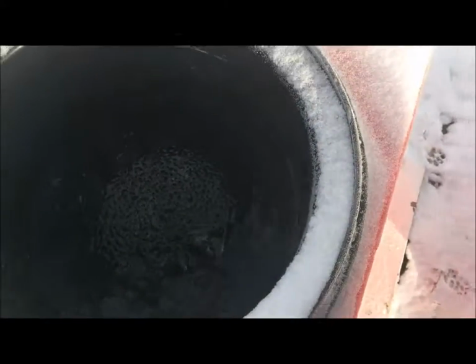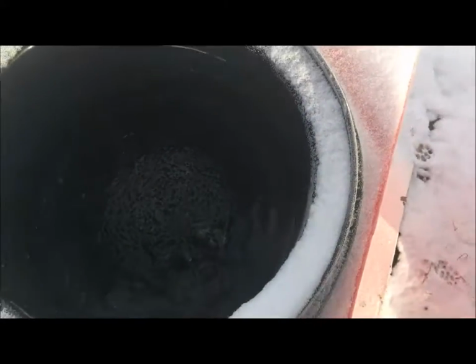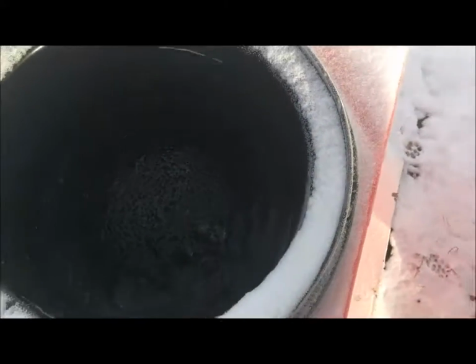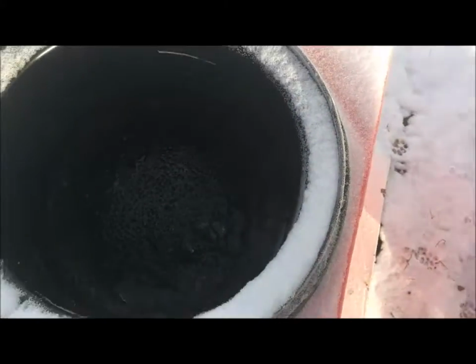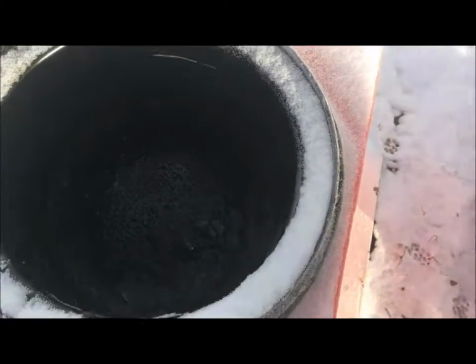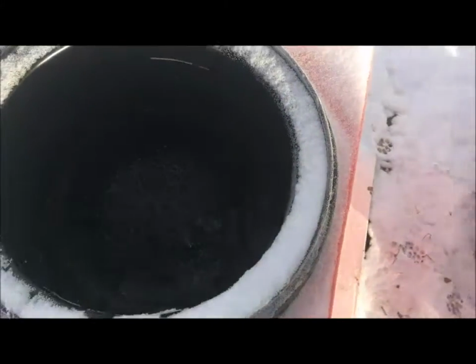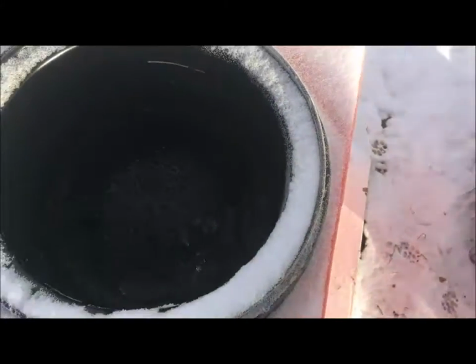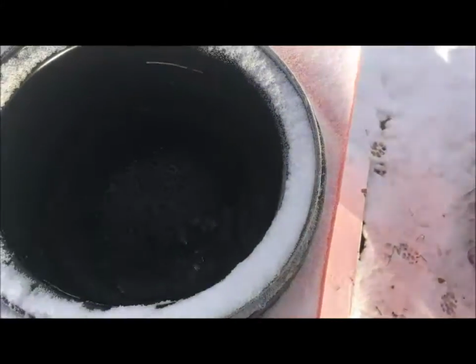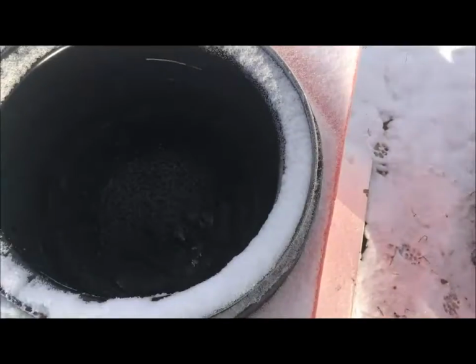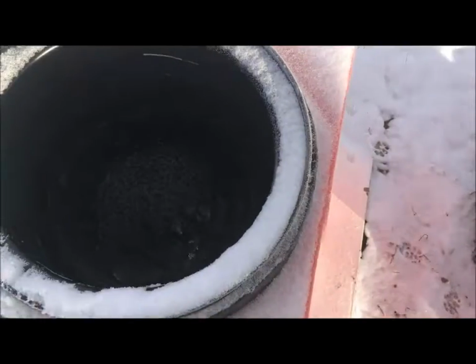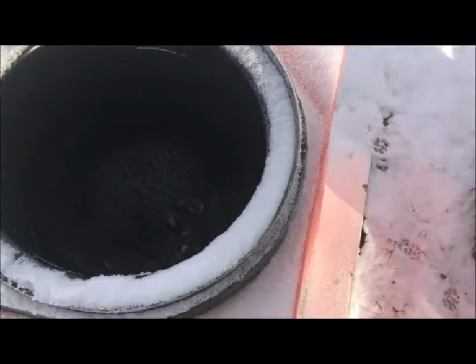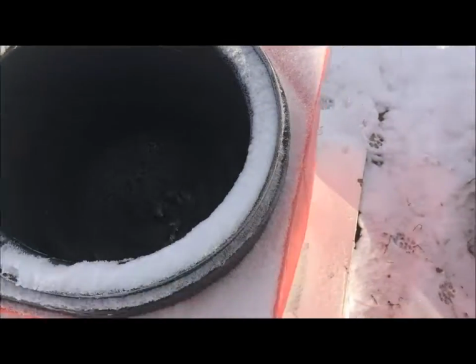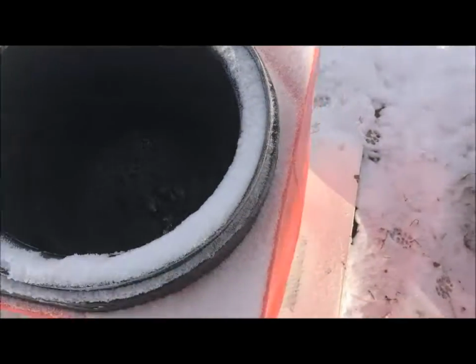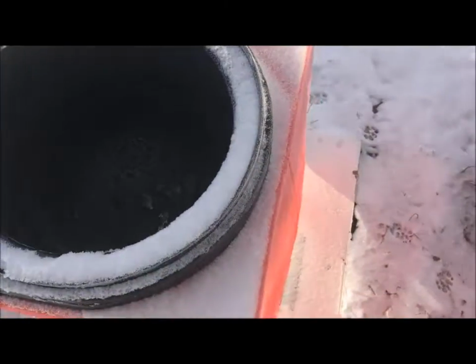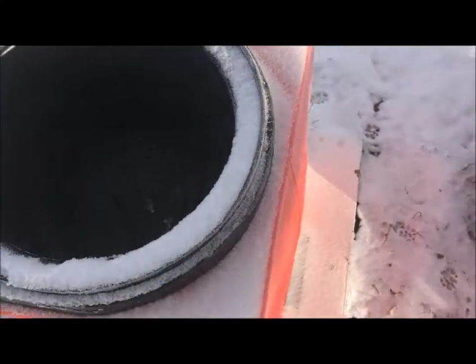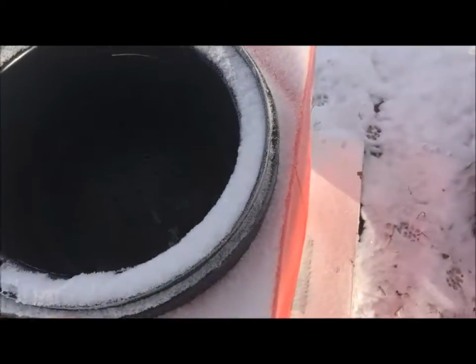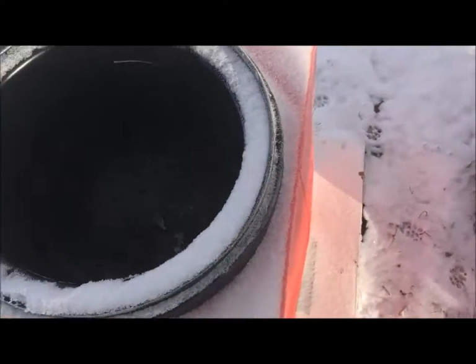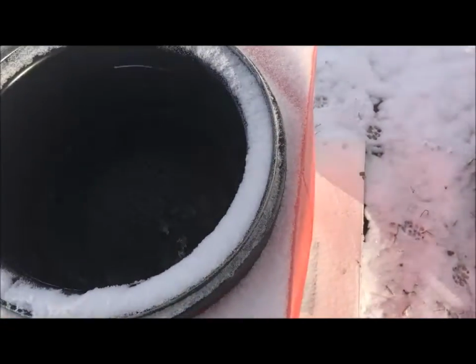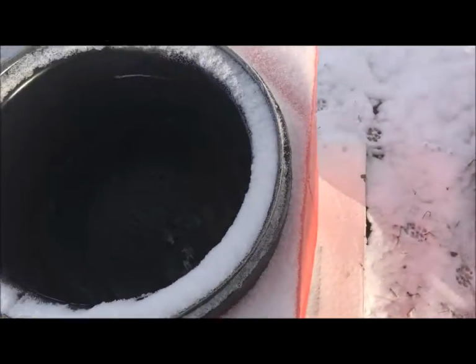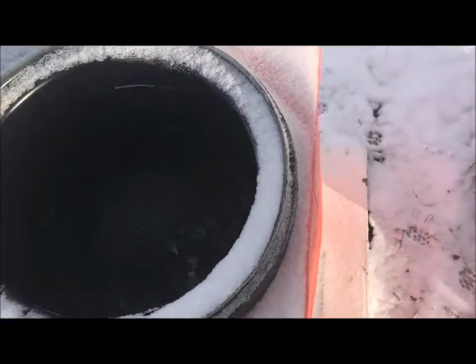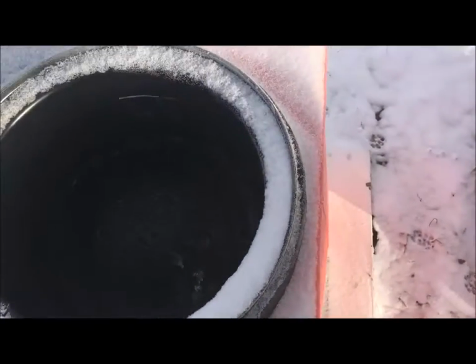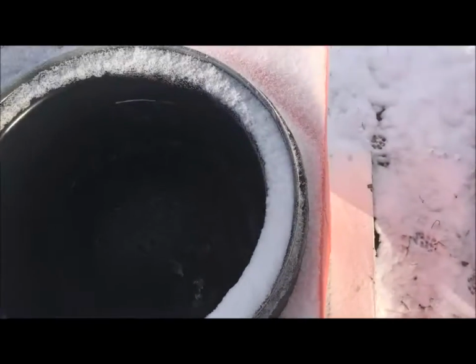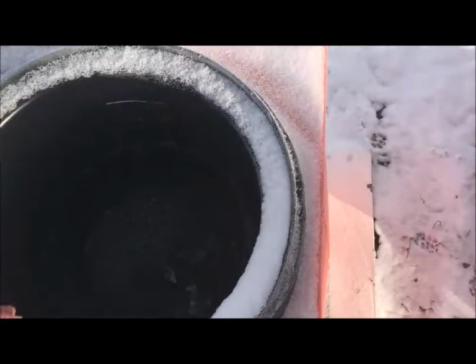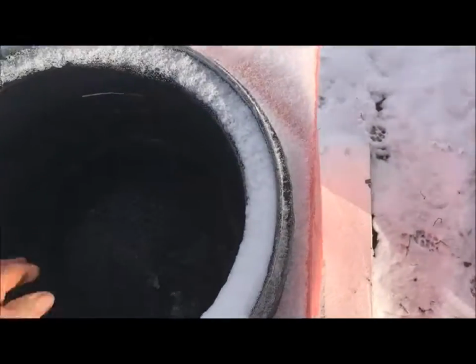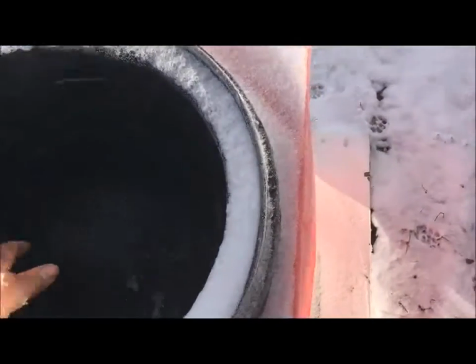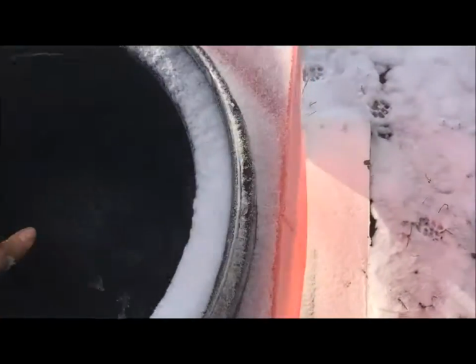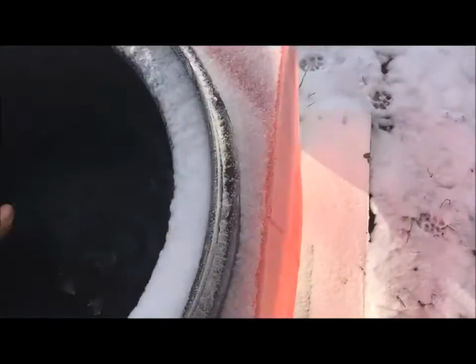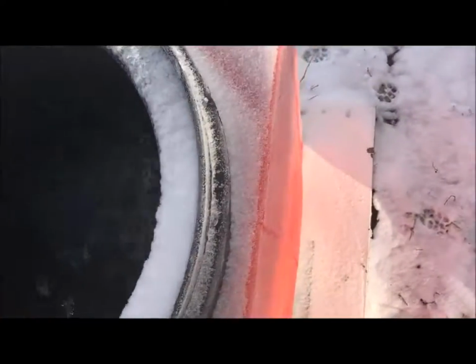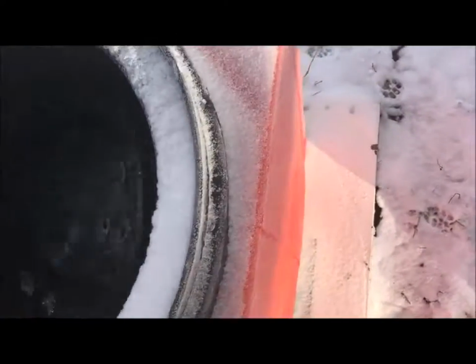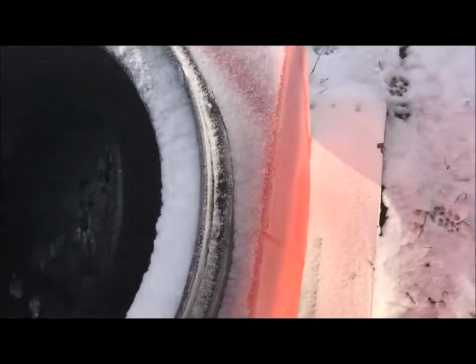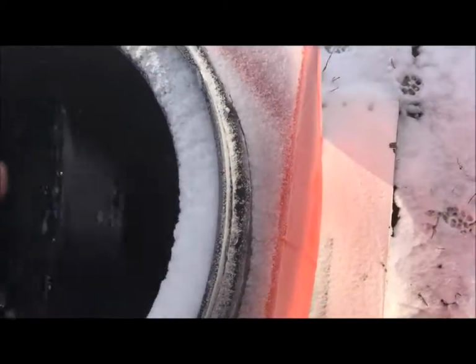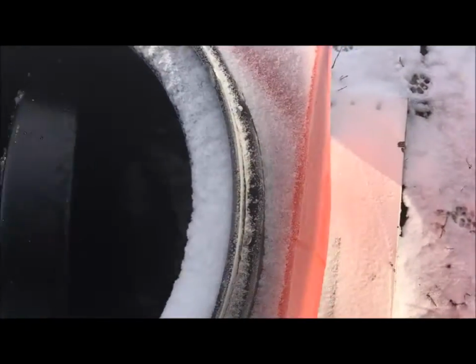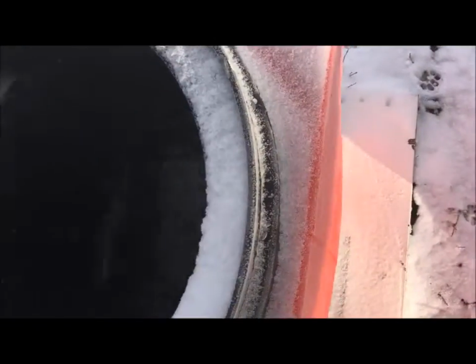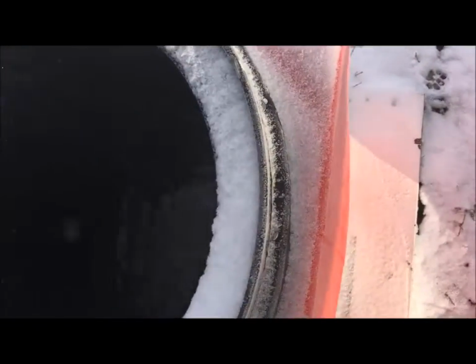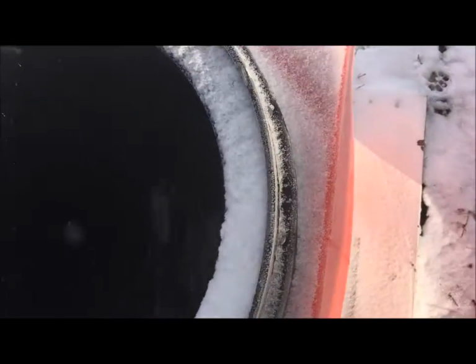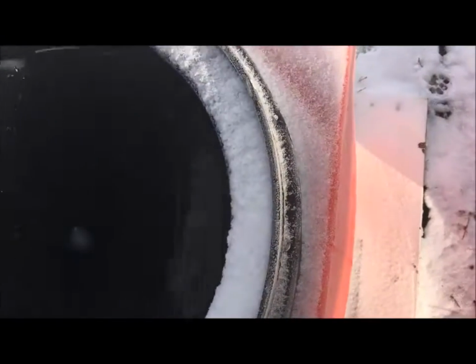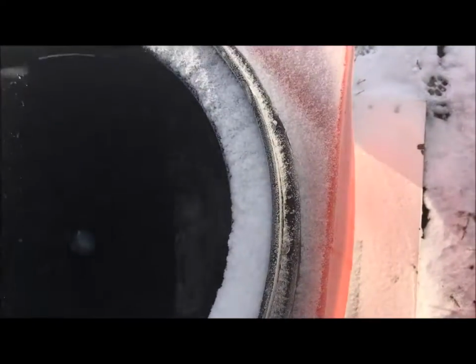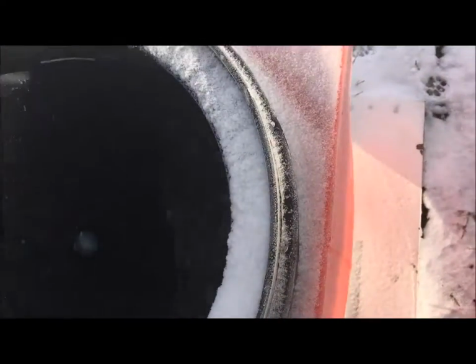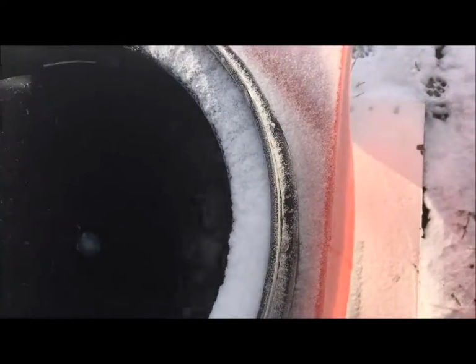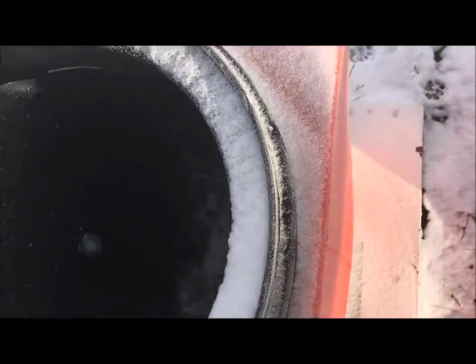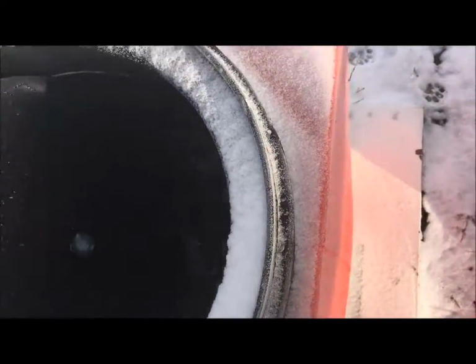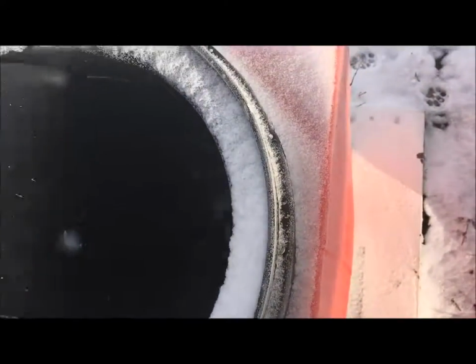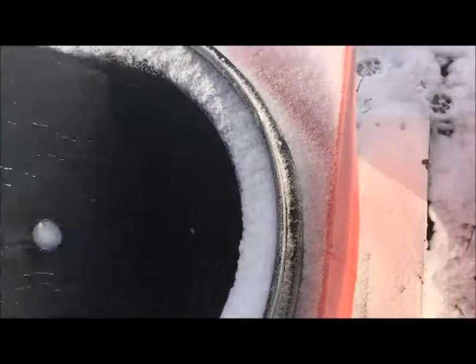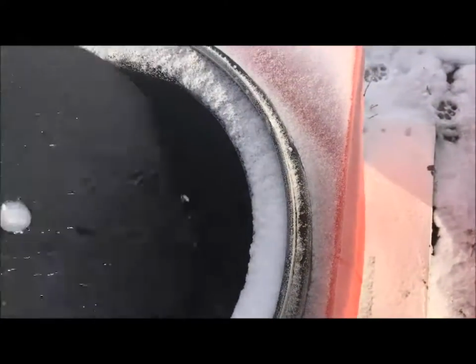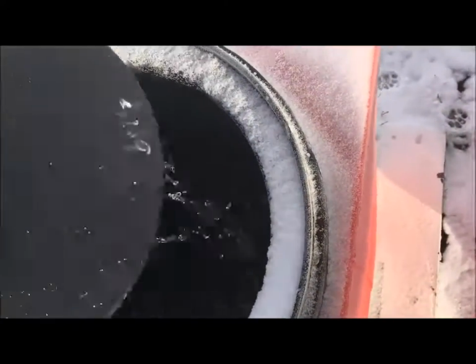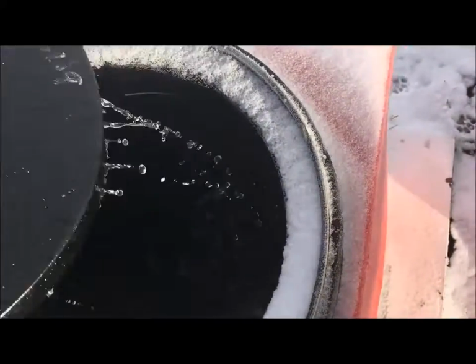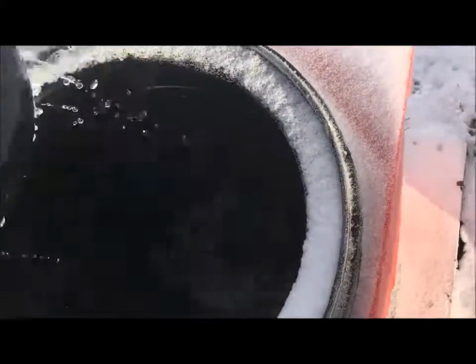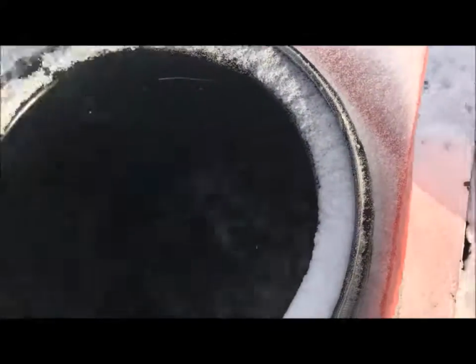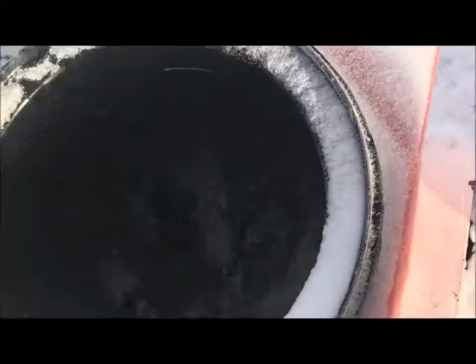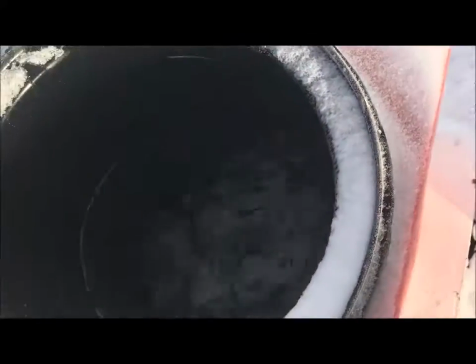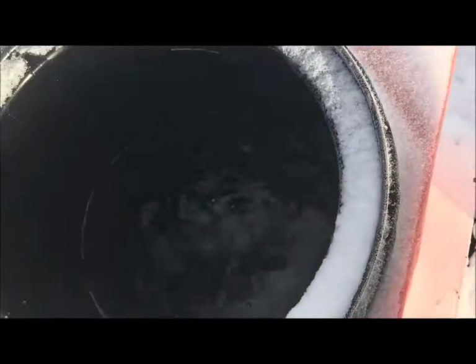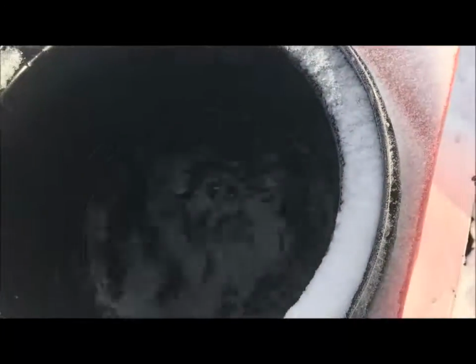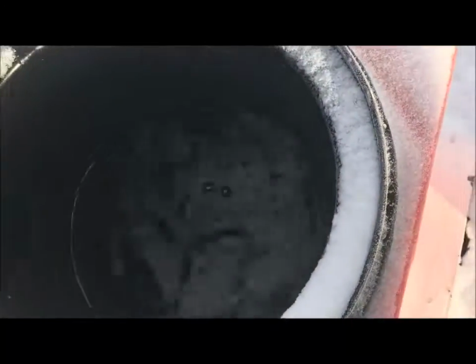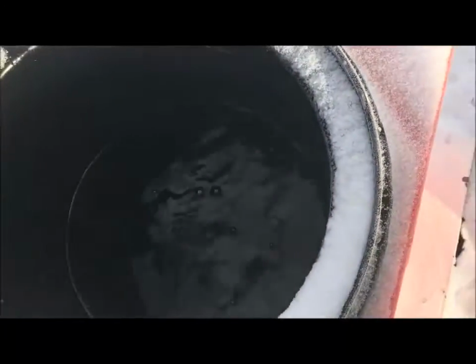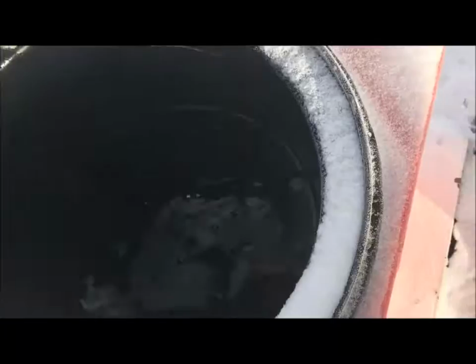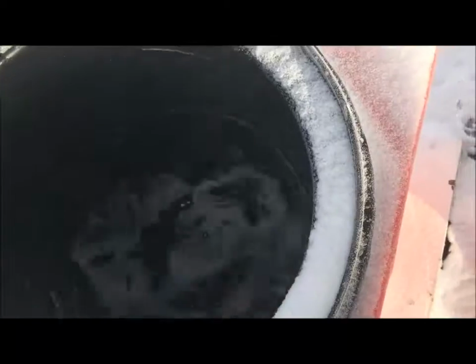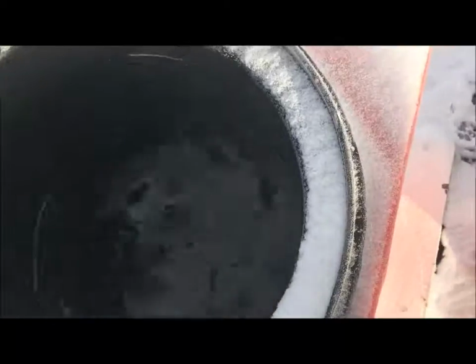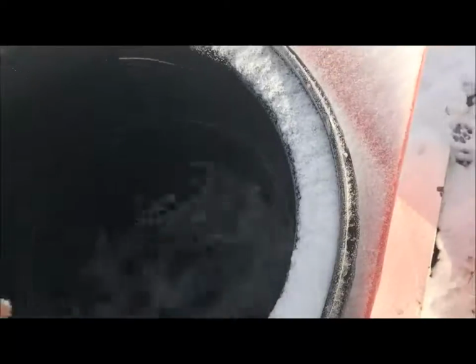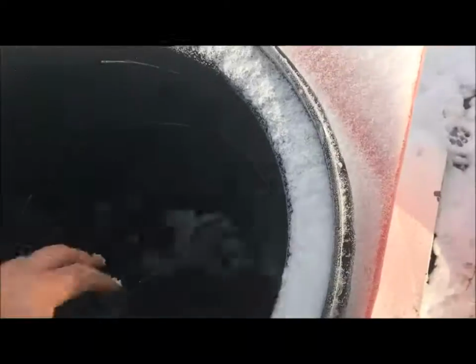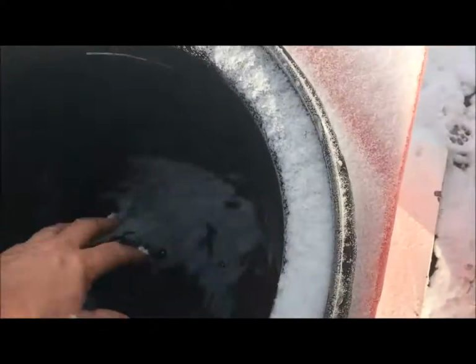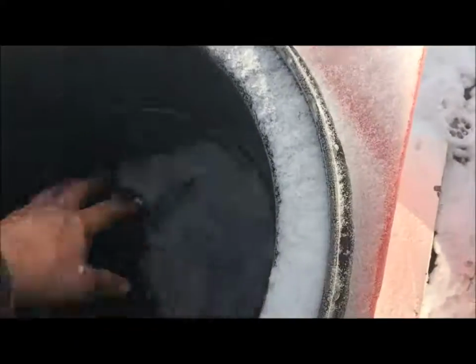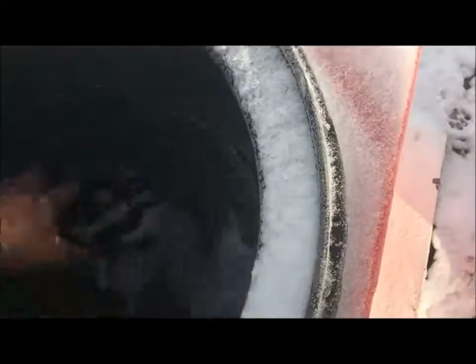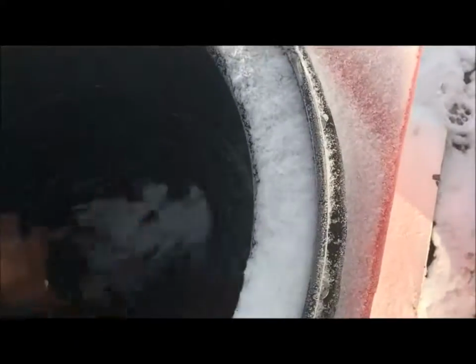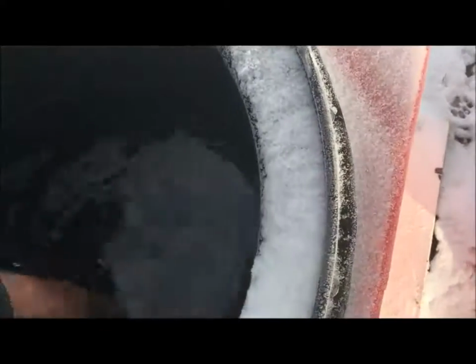The water is good — as you can see, there's no ice at all.